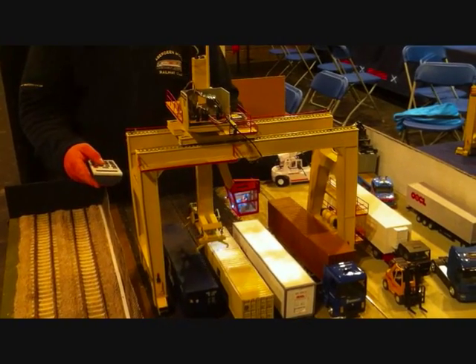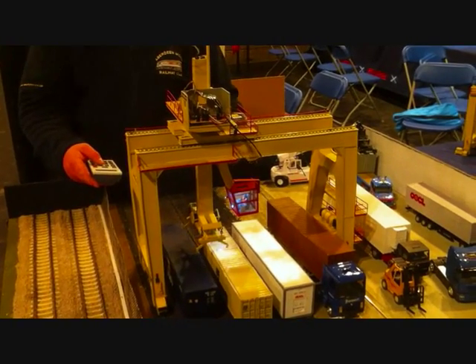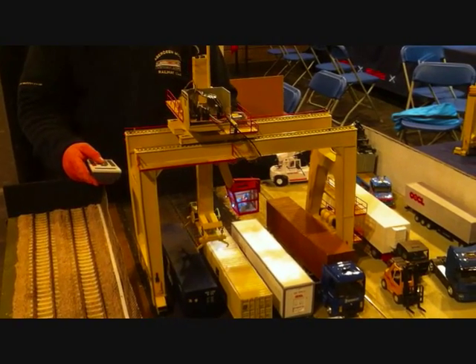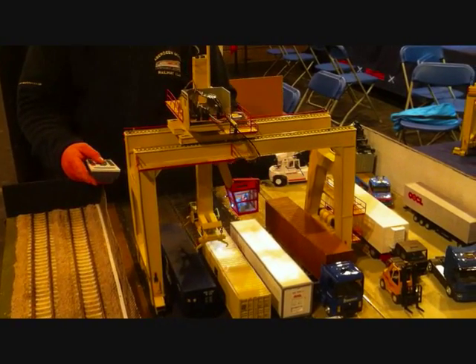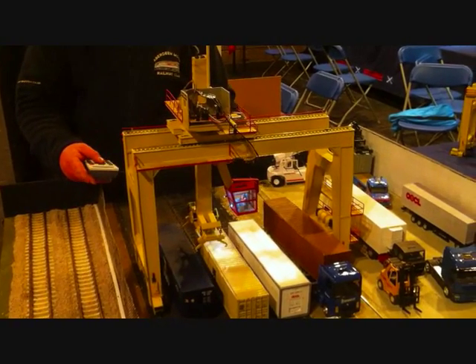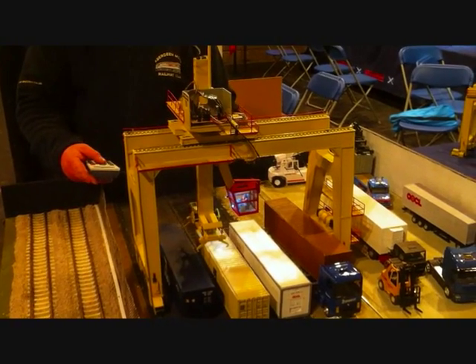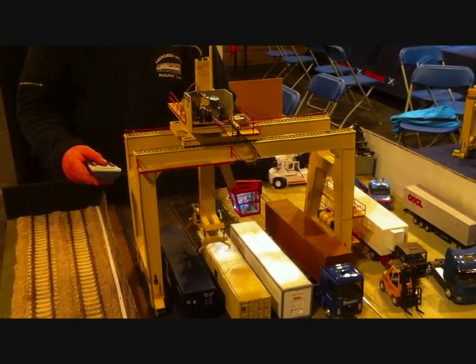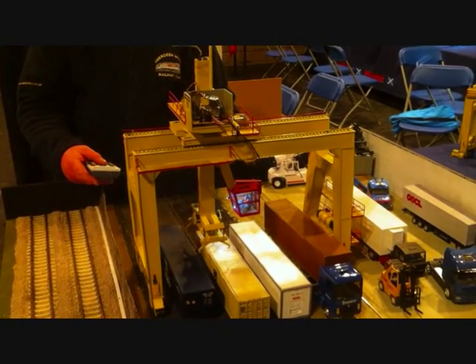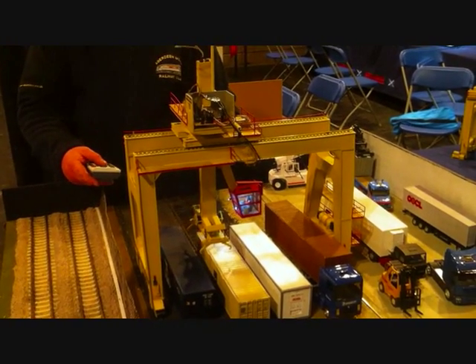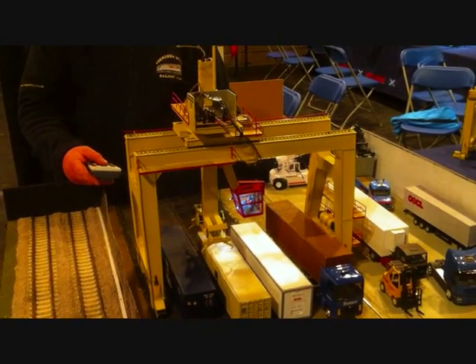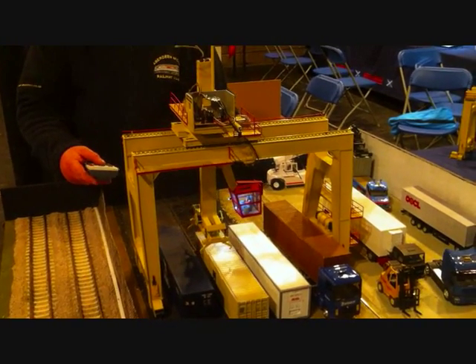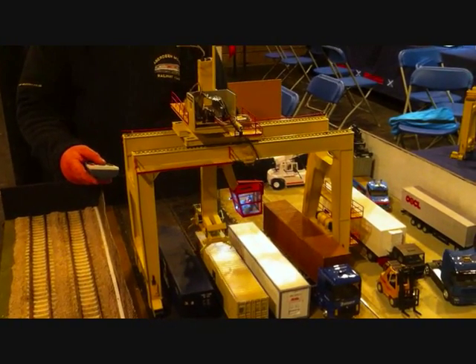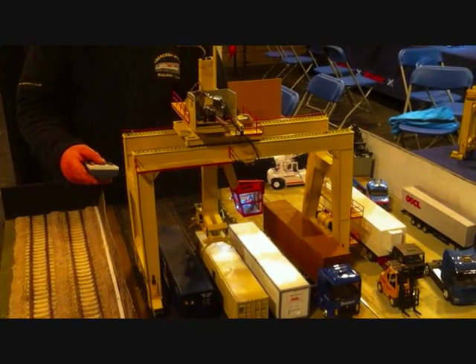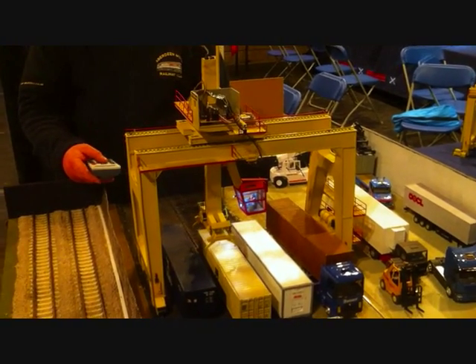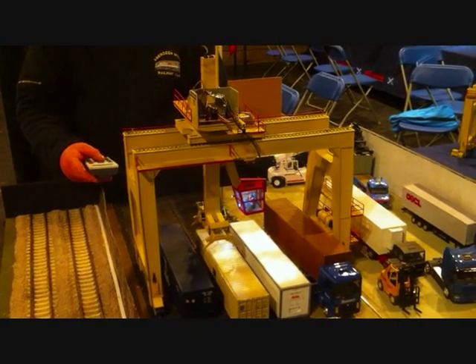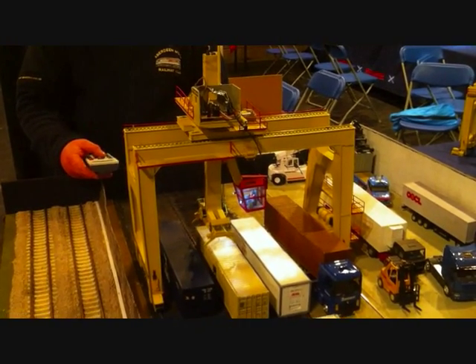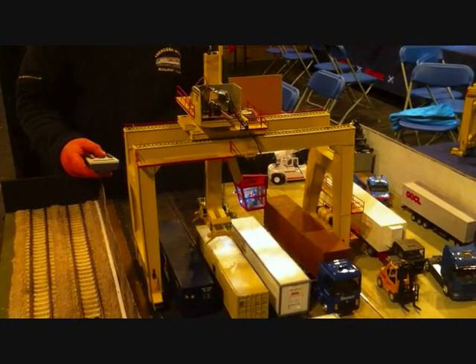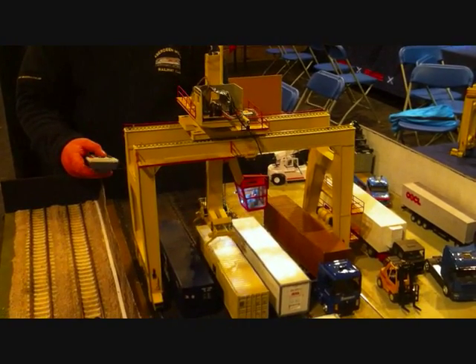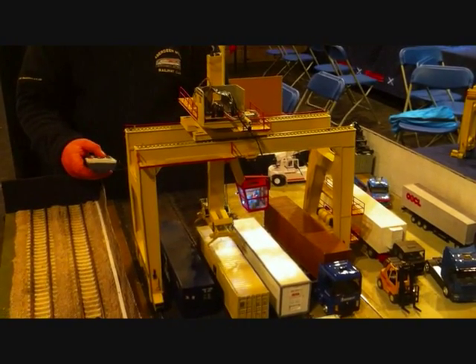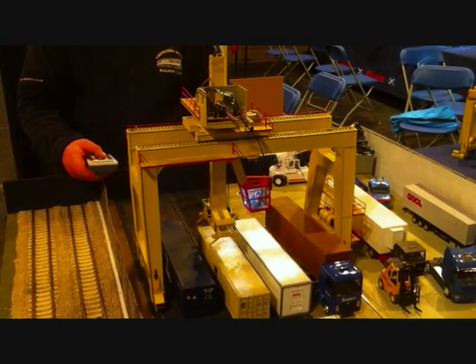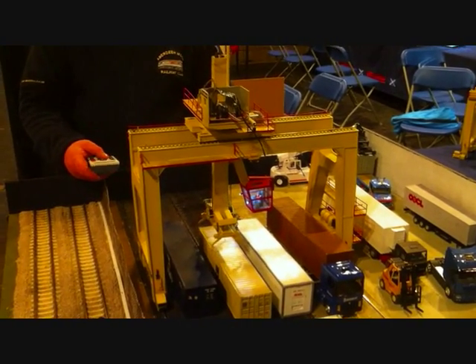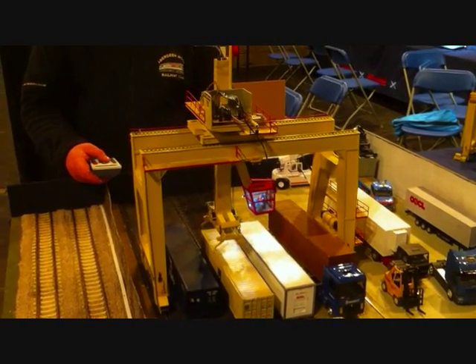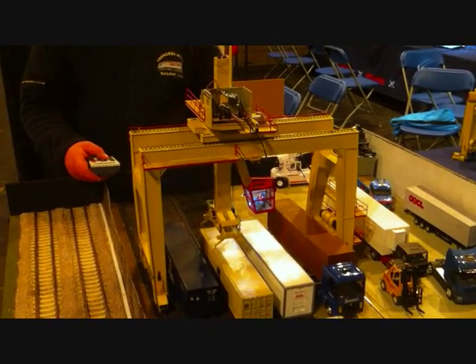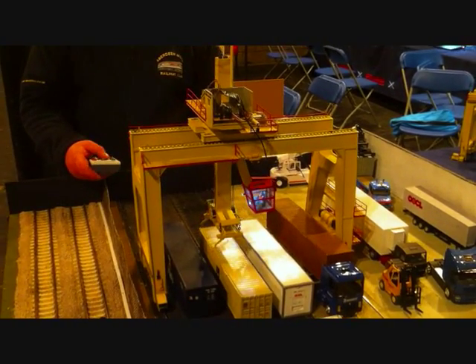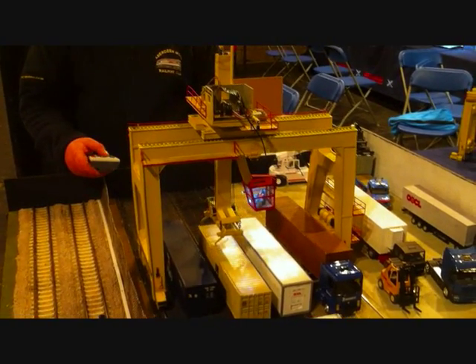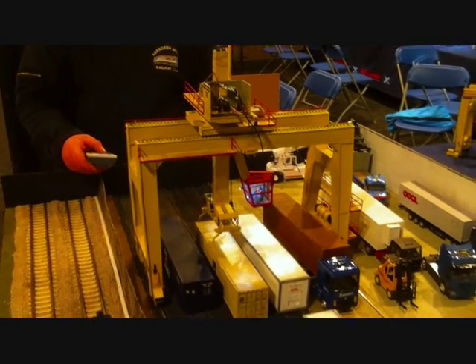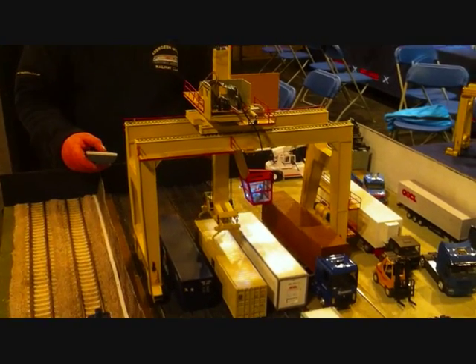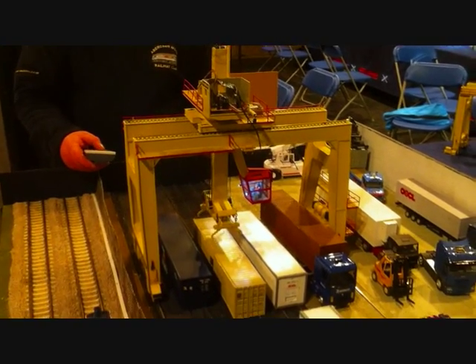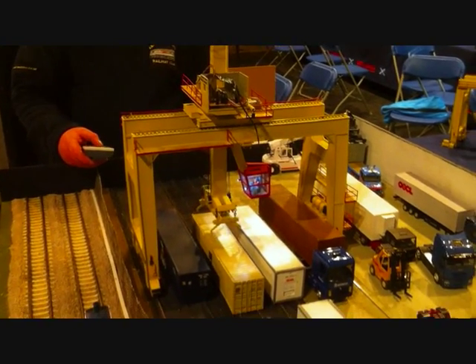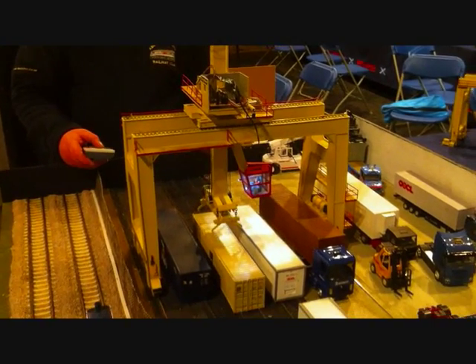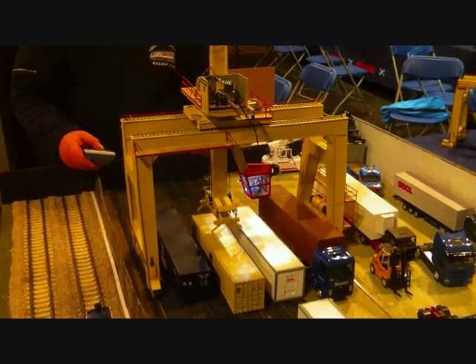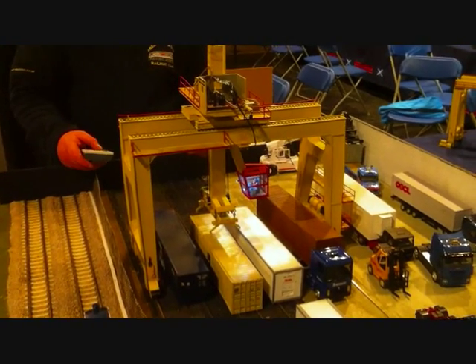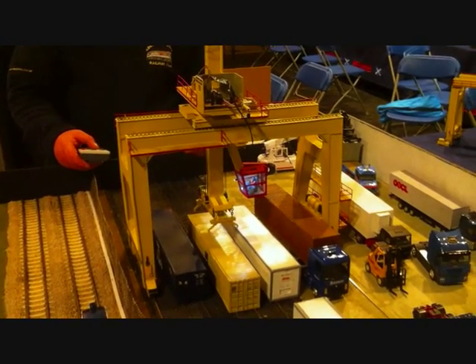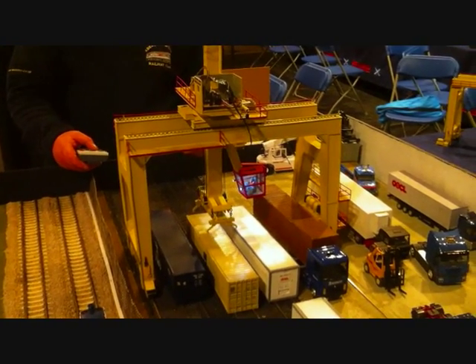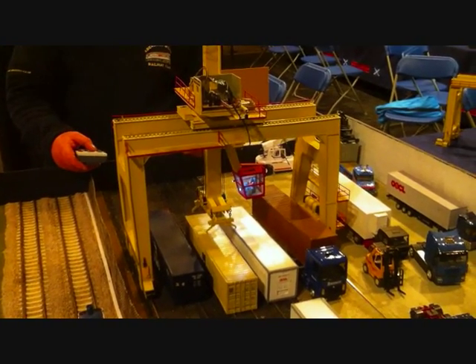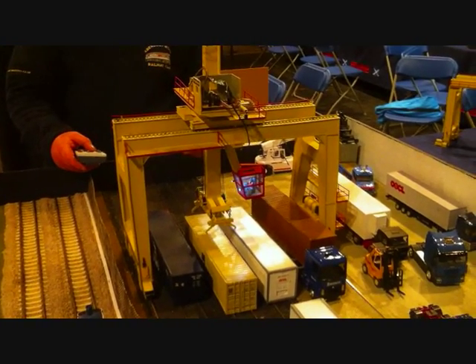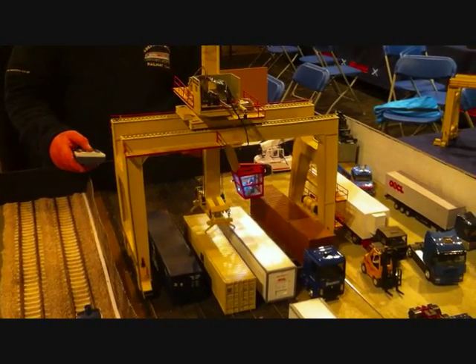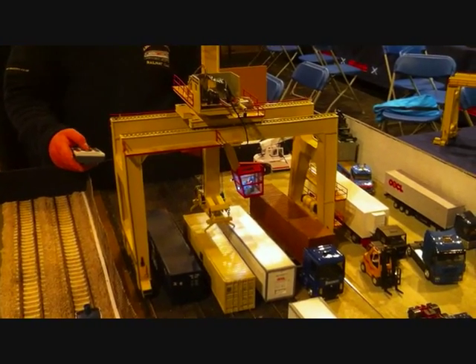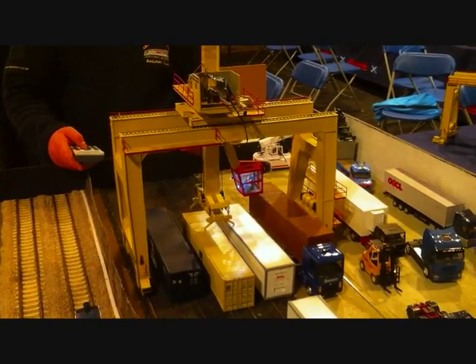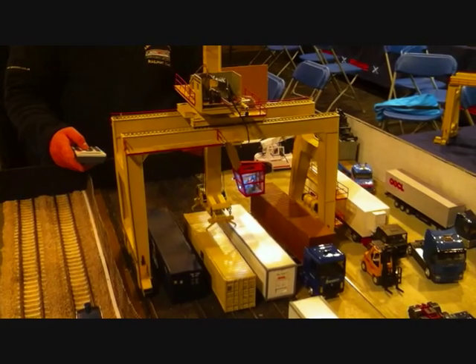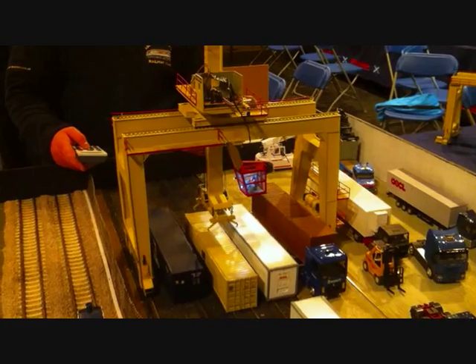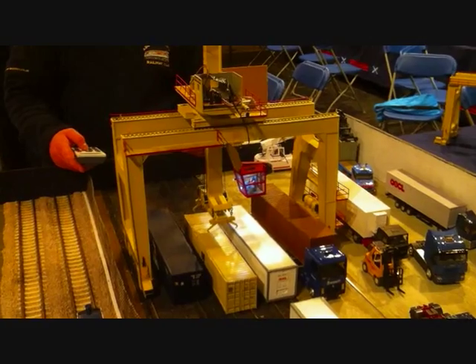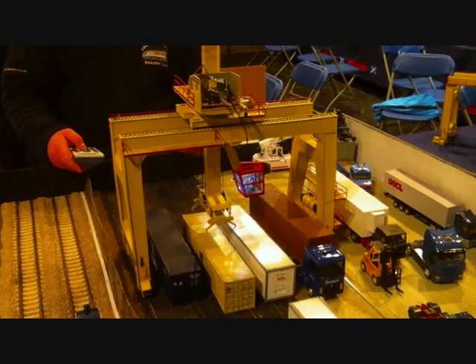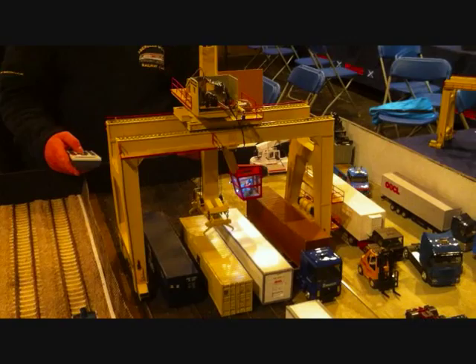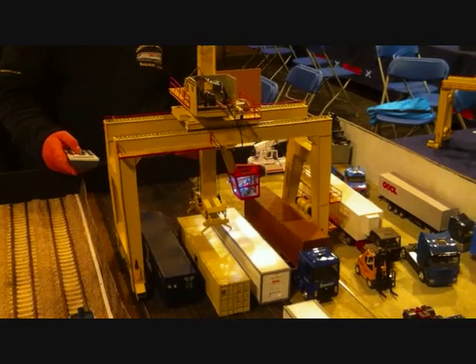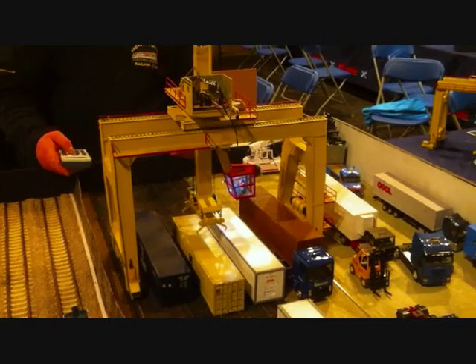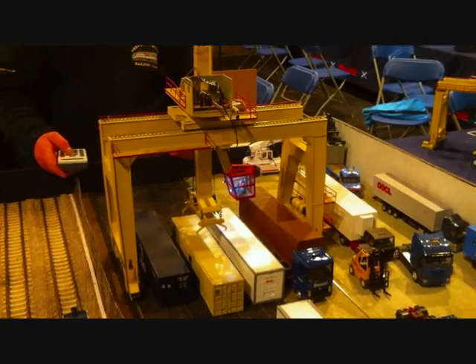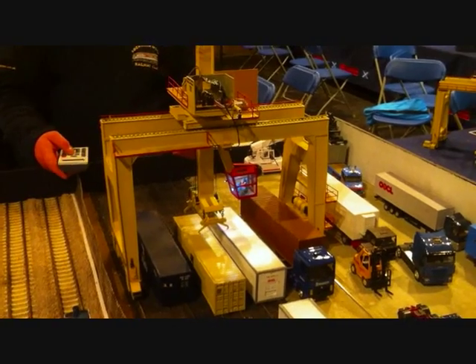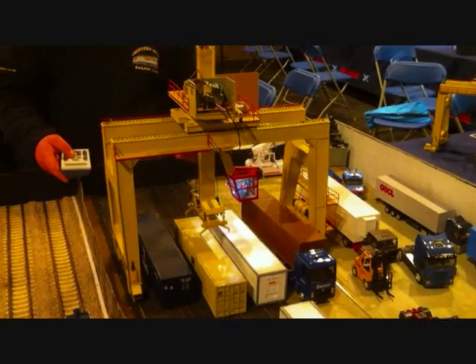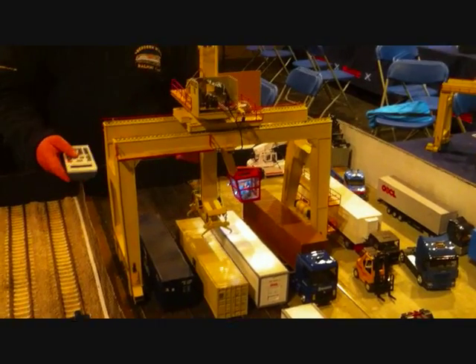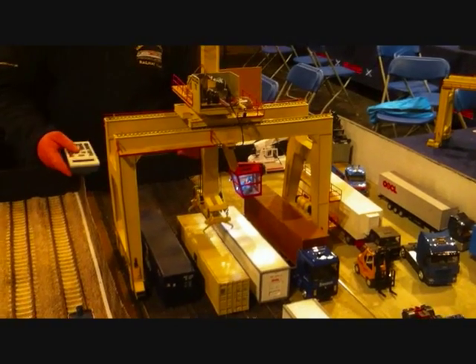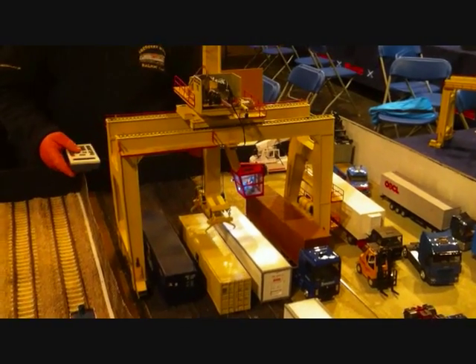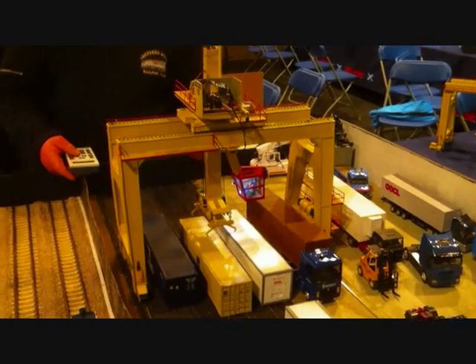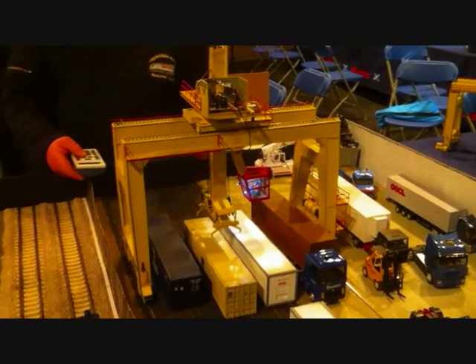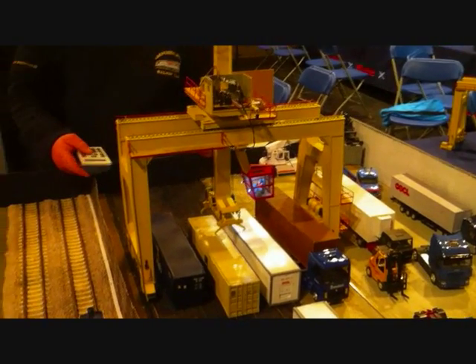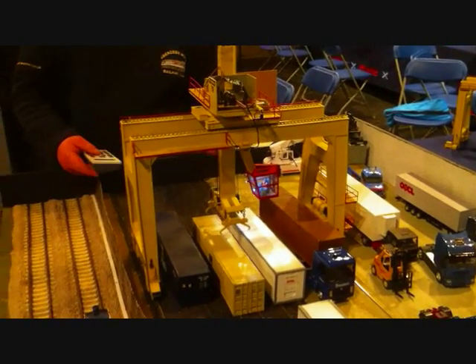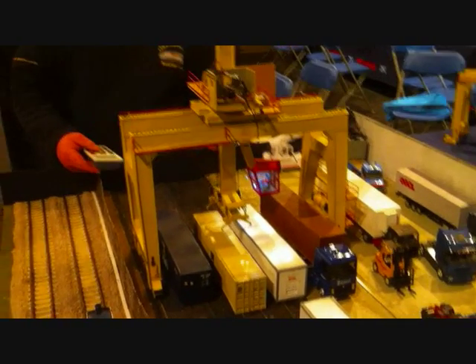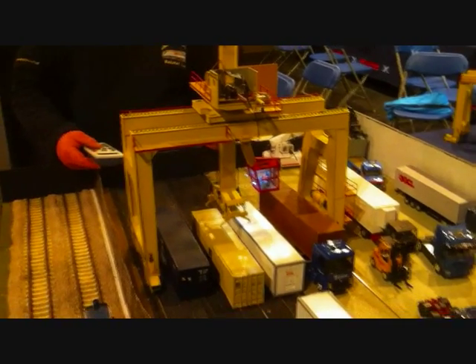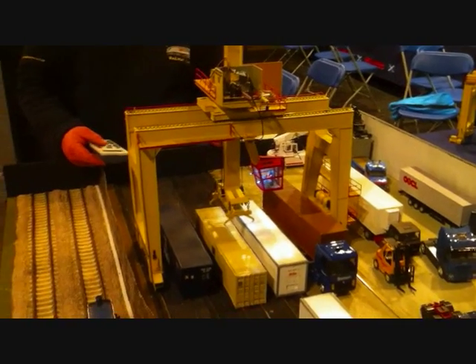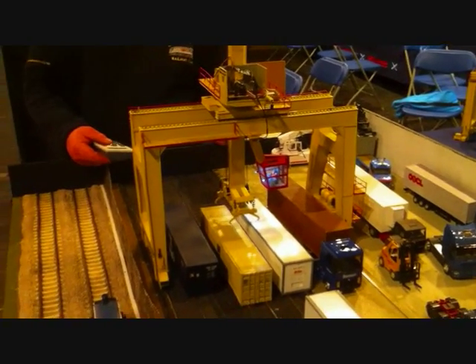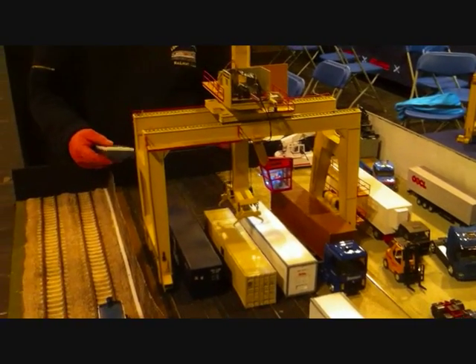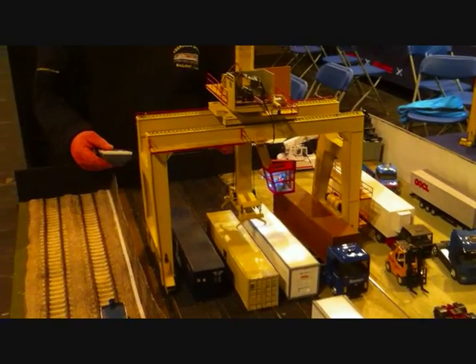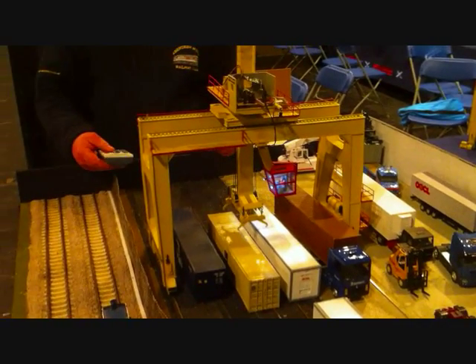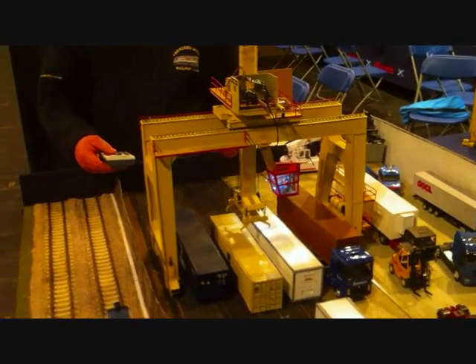Nicholas working the cranes for the O gauge that we're demonstrating at tomorrow, Royal Scotland, Glasgow 2012.